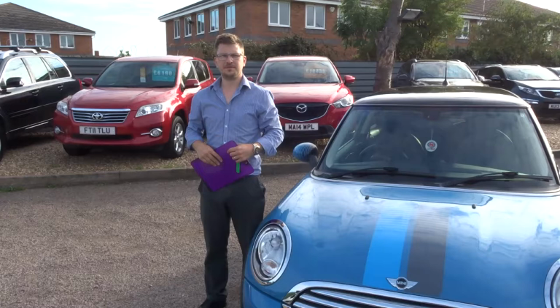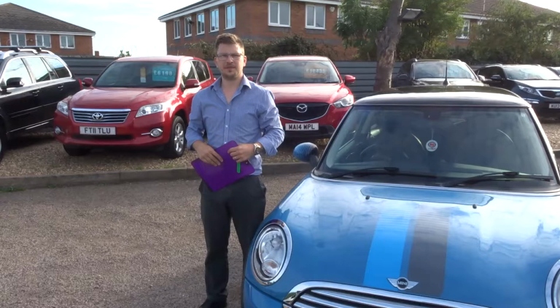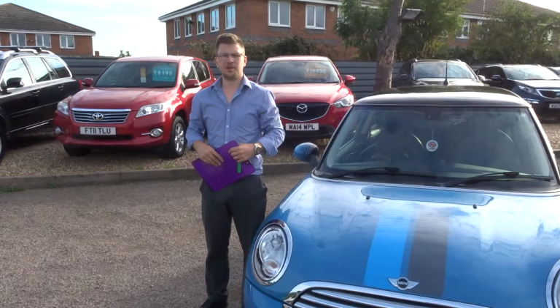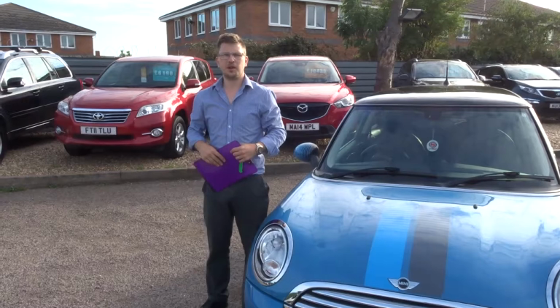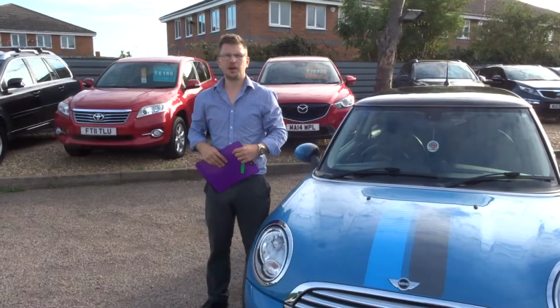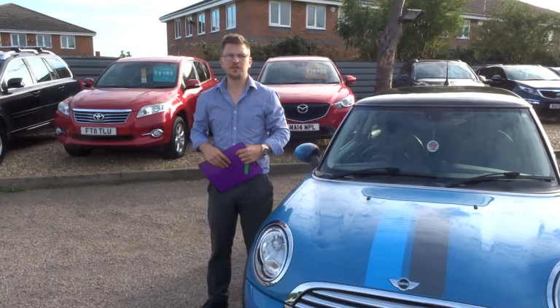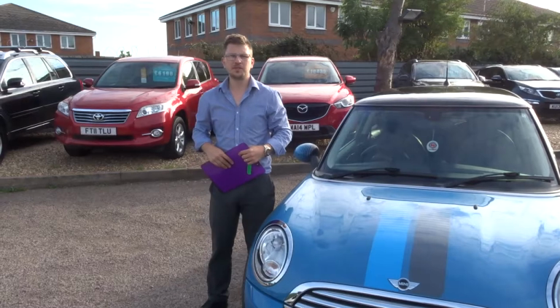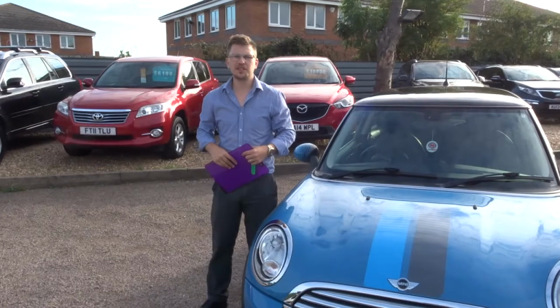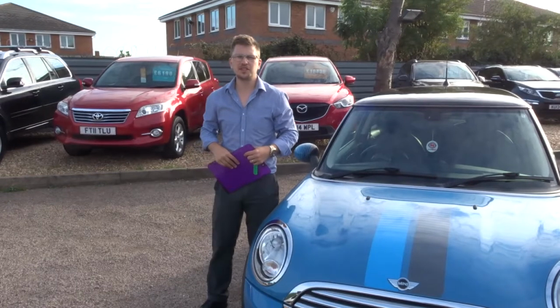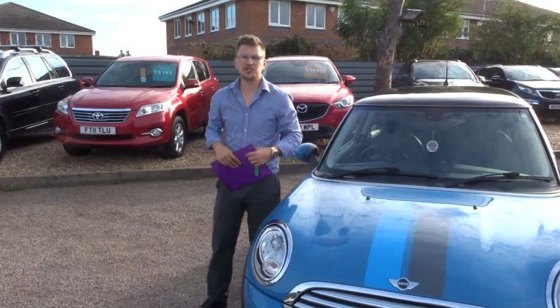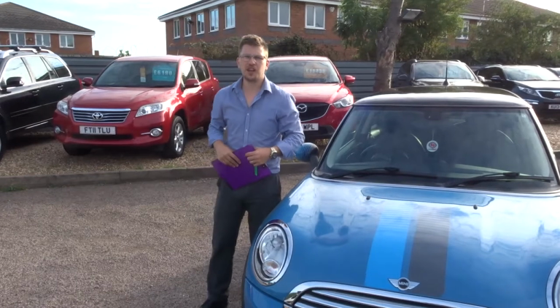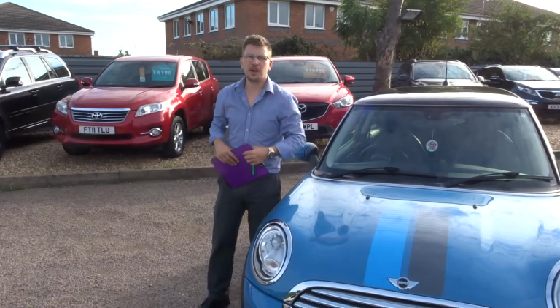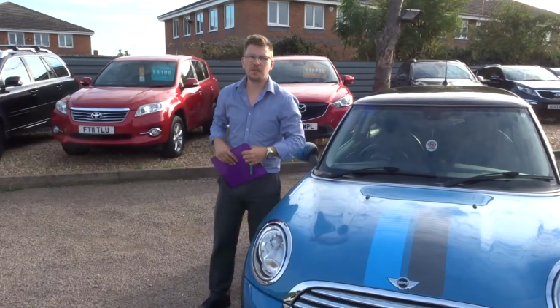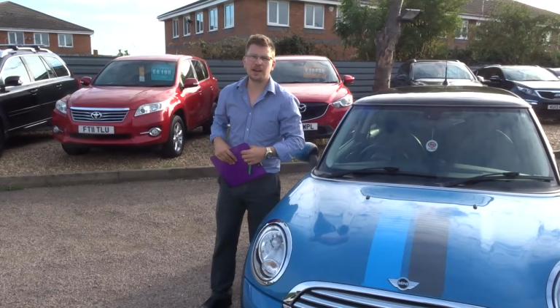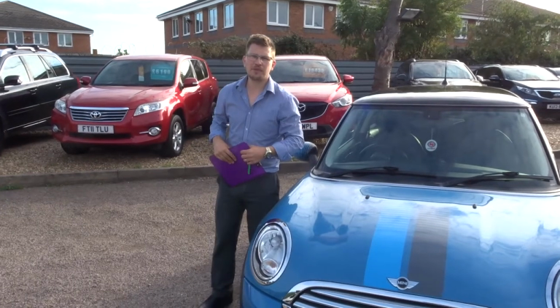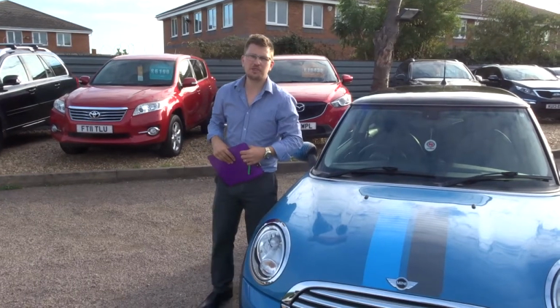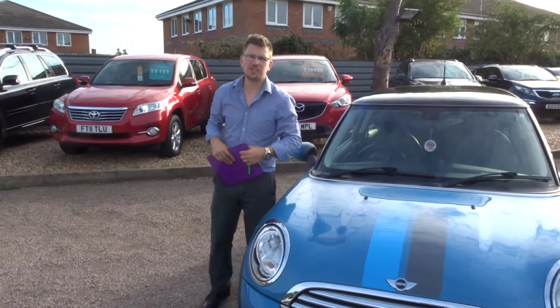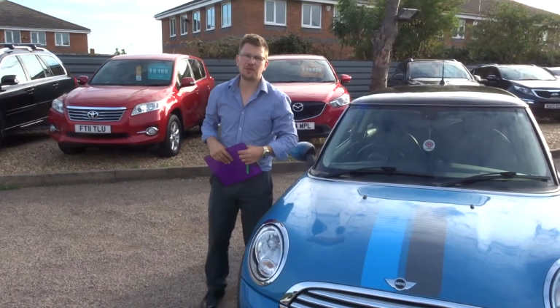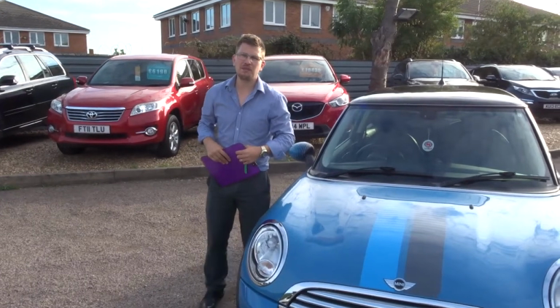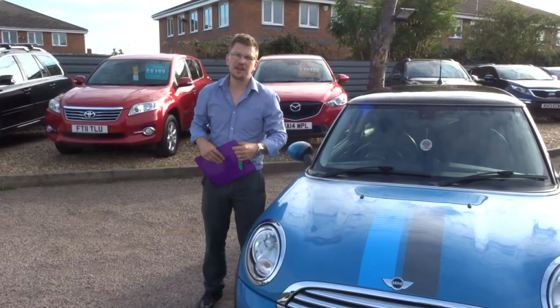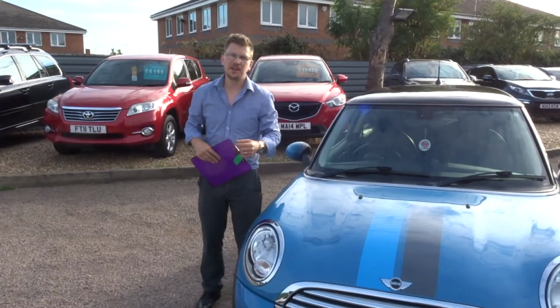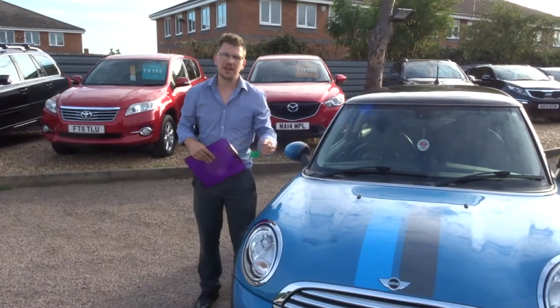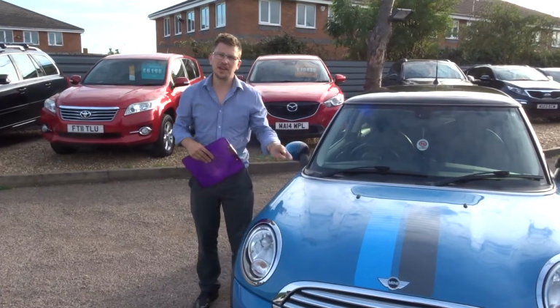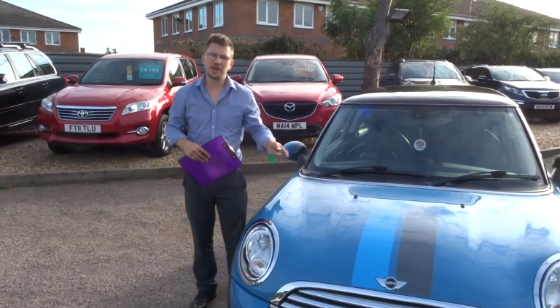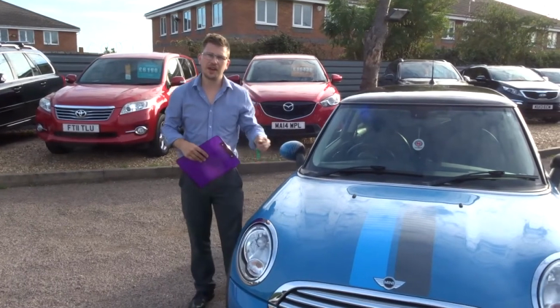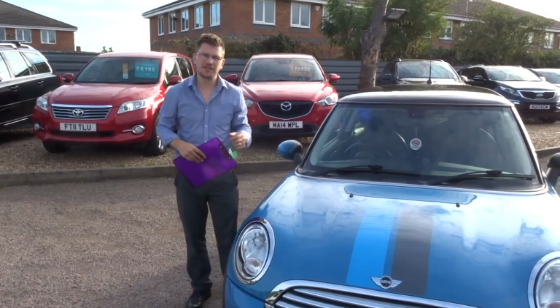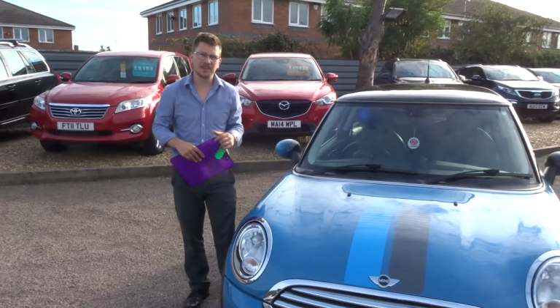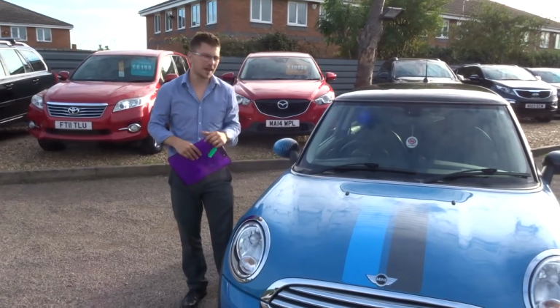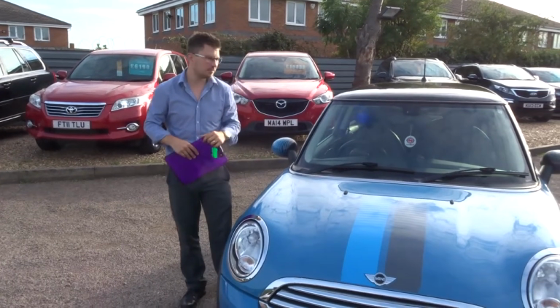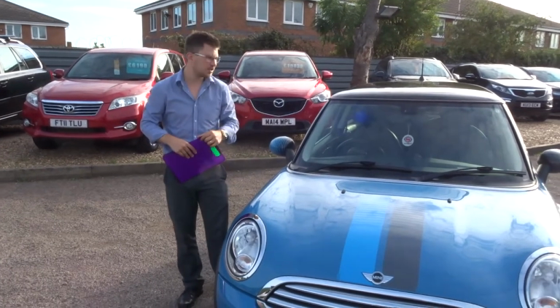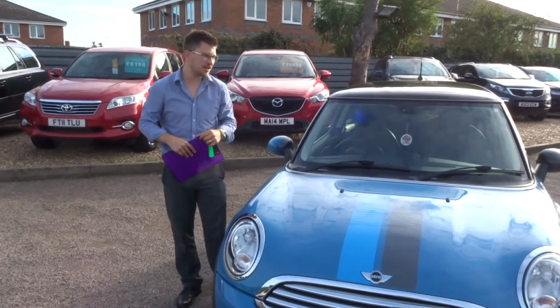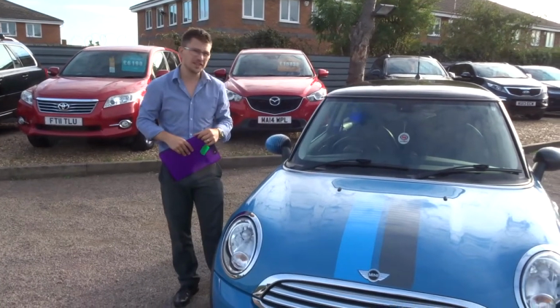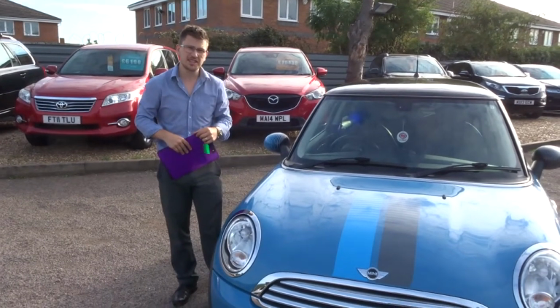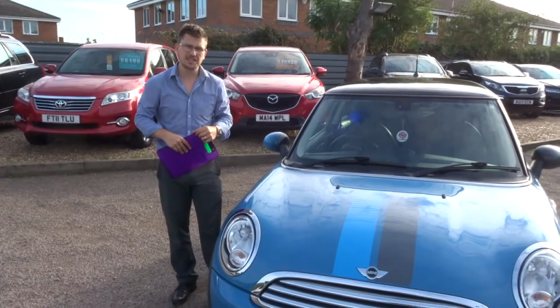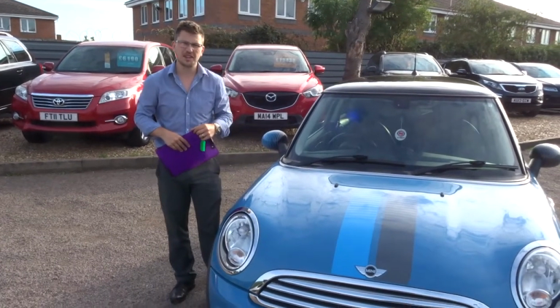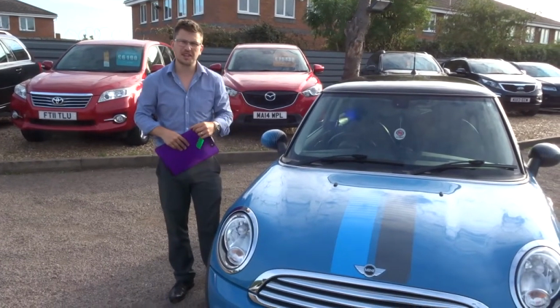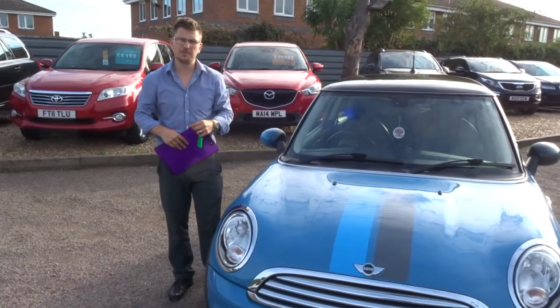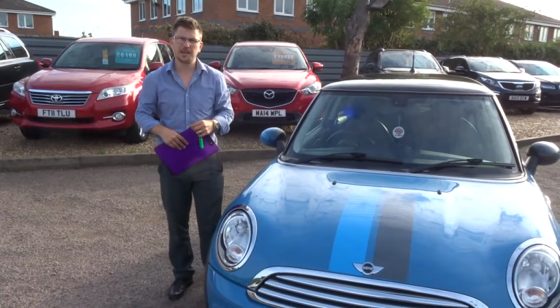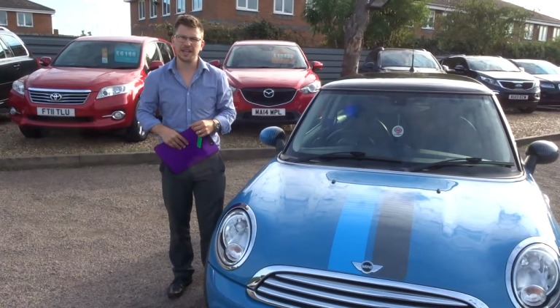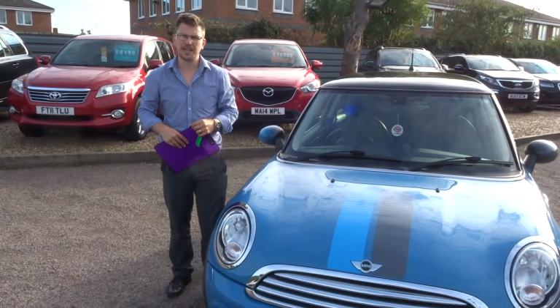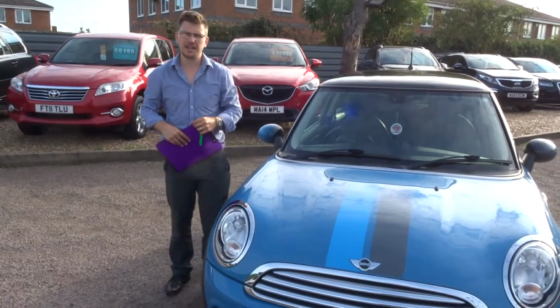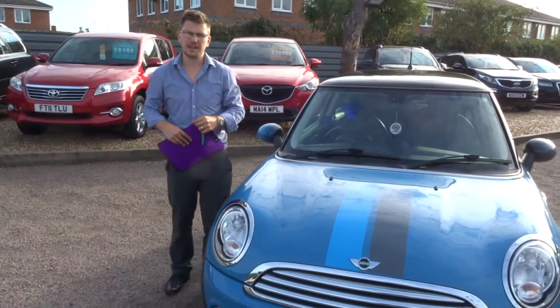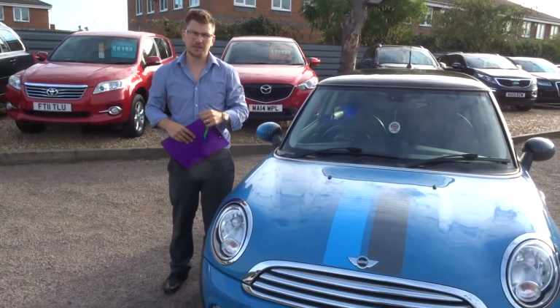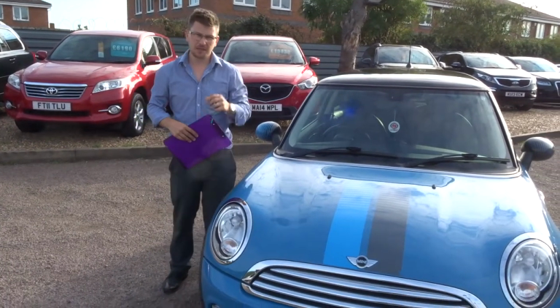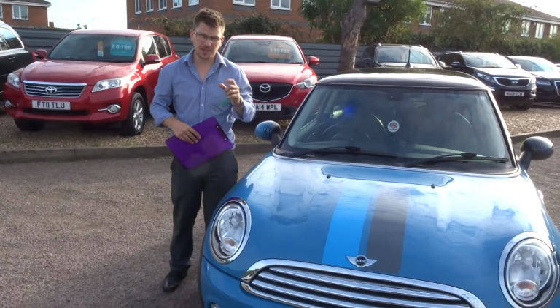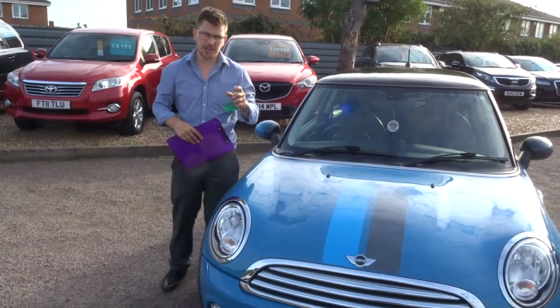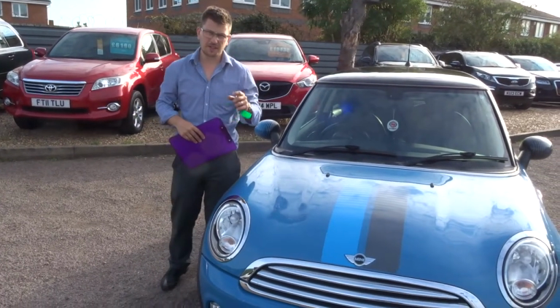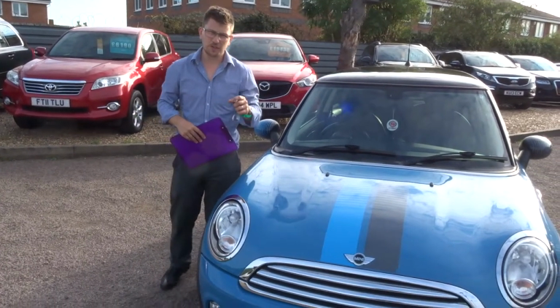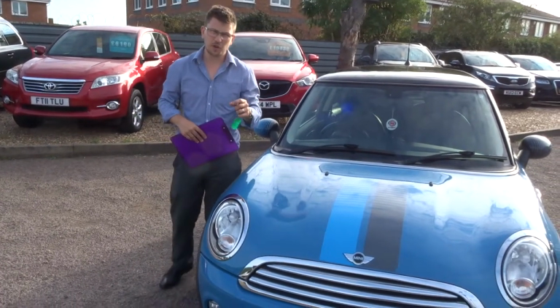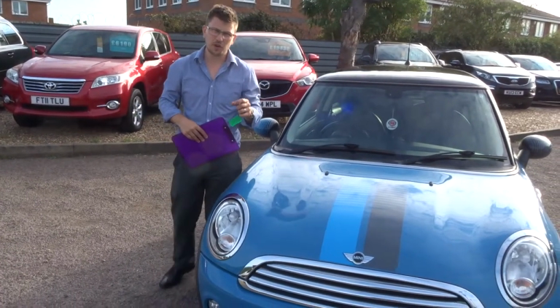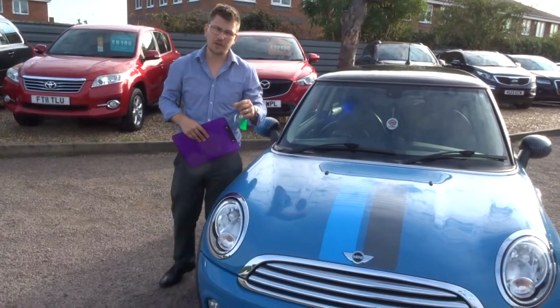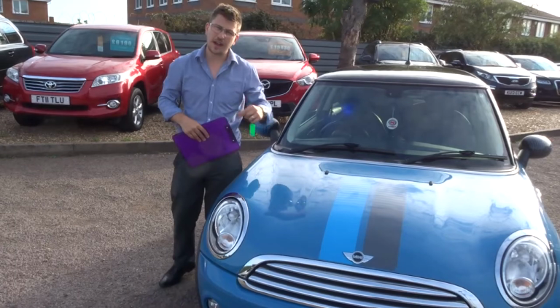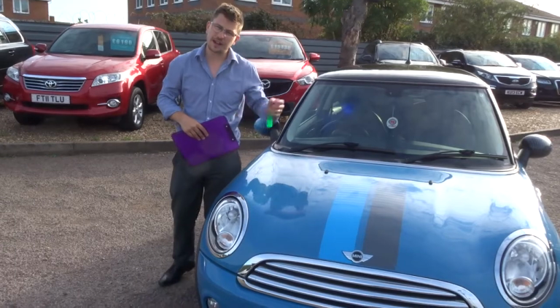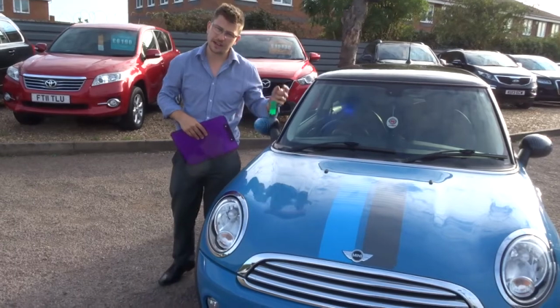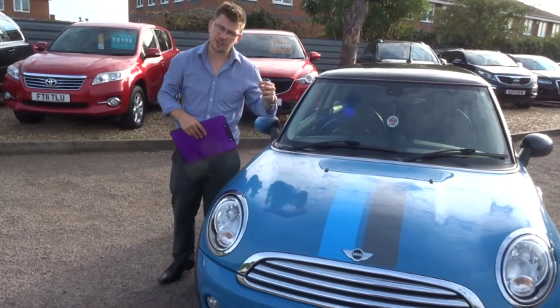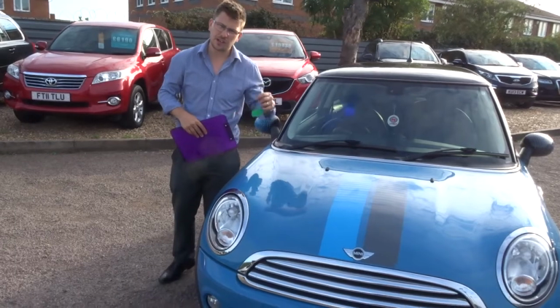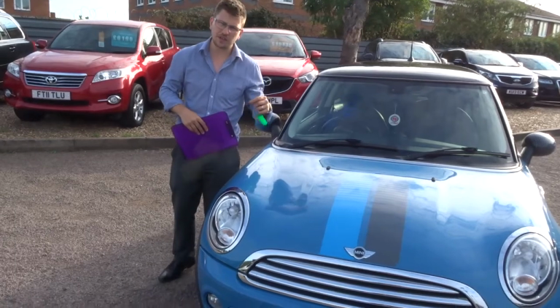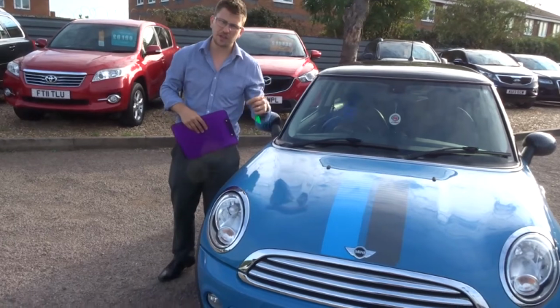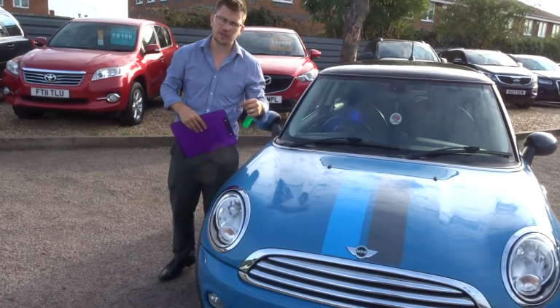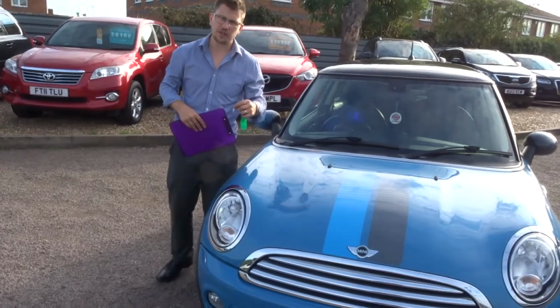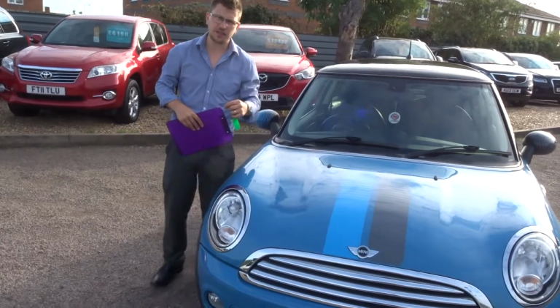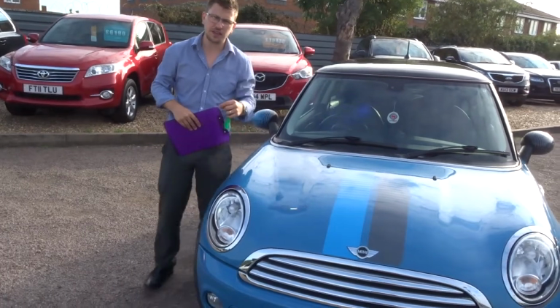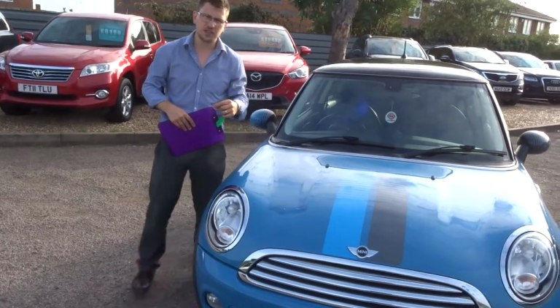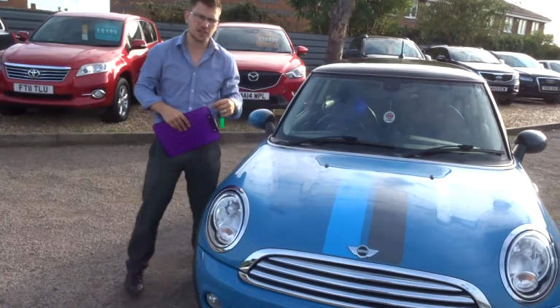Welcome to Country Car, my name's Tom. Here we have an absolutely stunning Mini. I'm going to give you a walk around it and show you a few of the features.